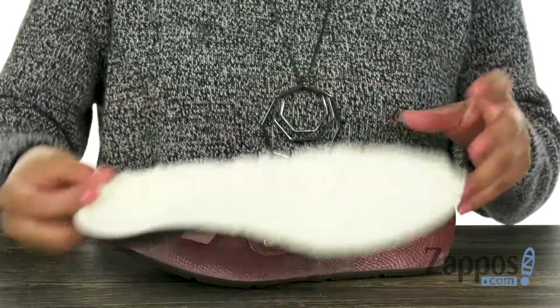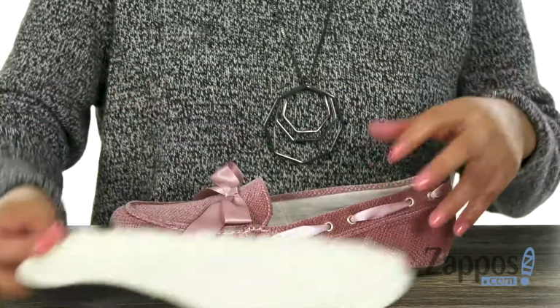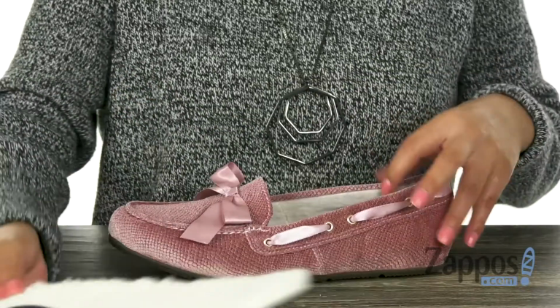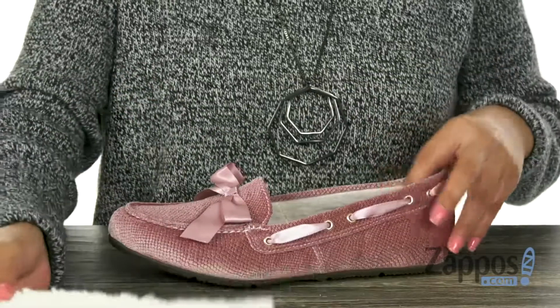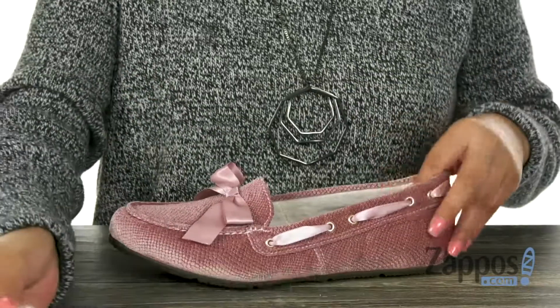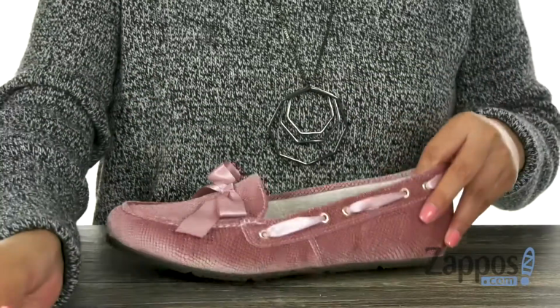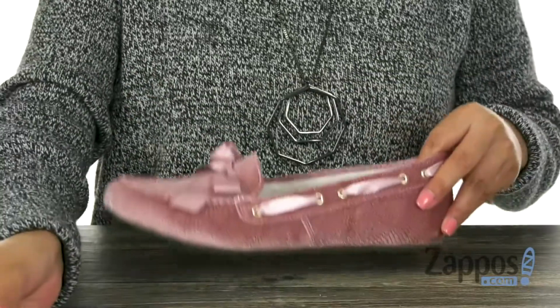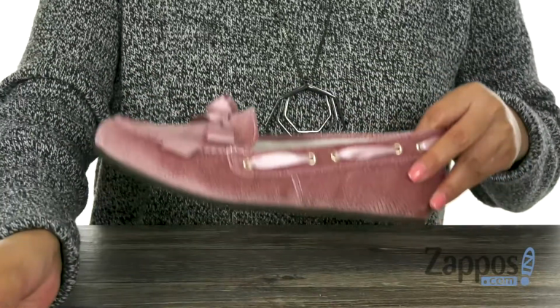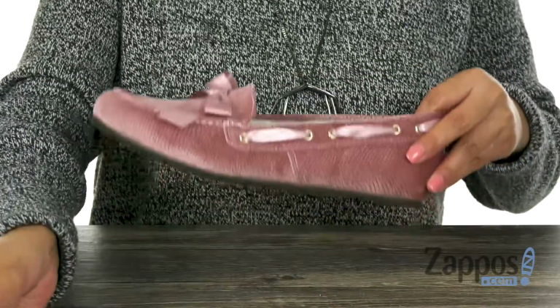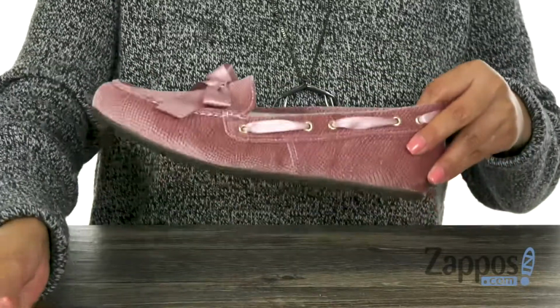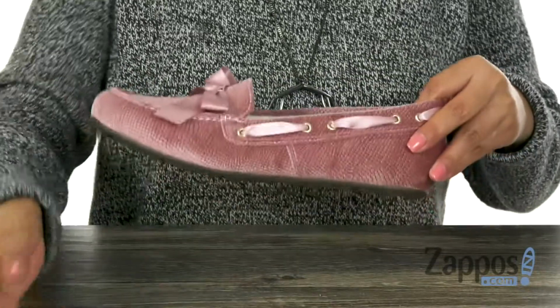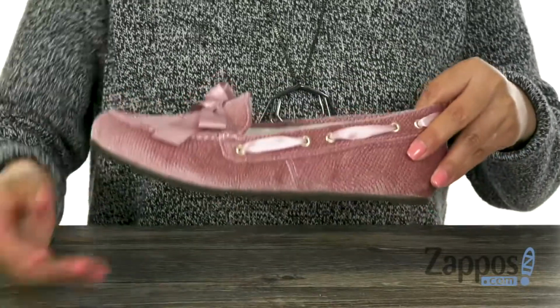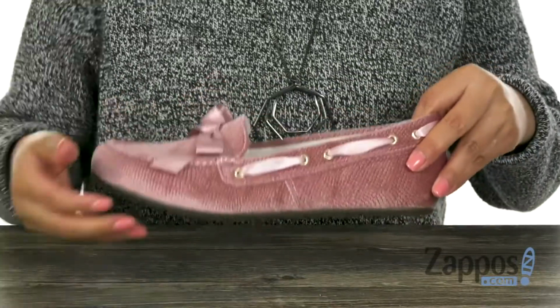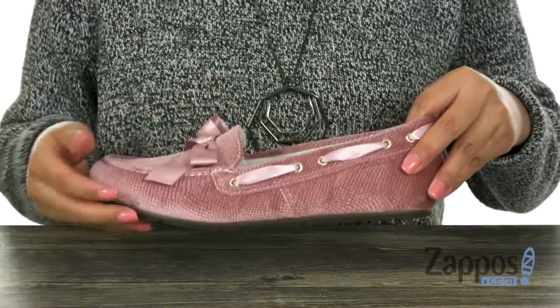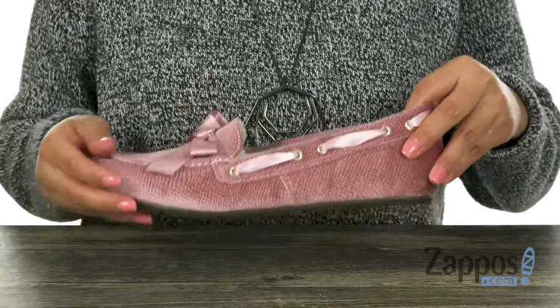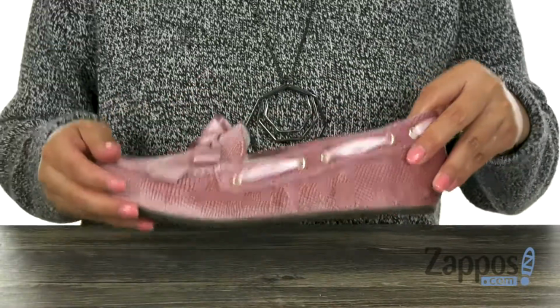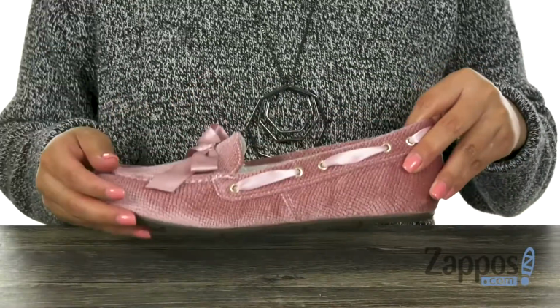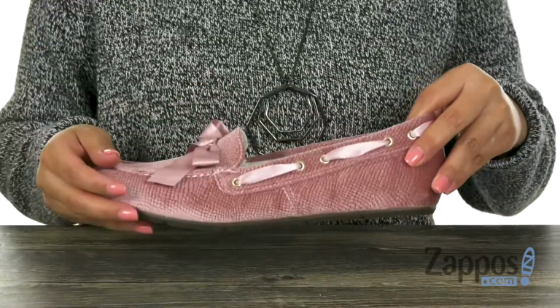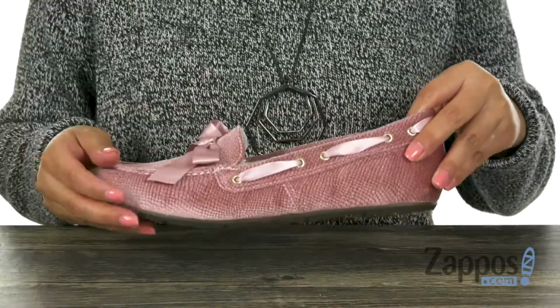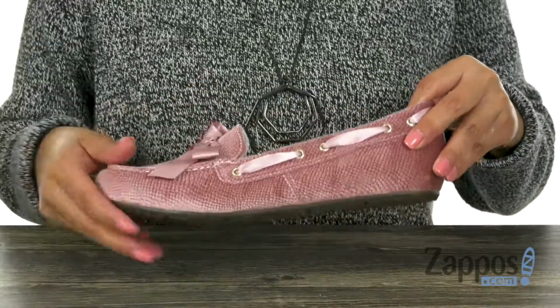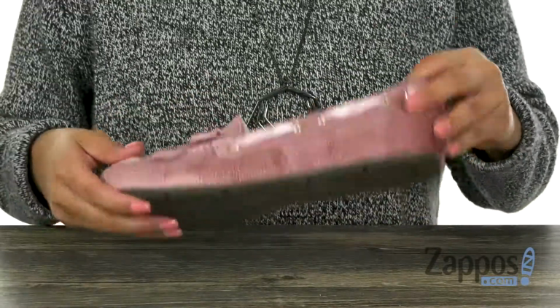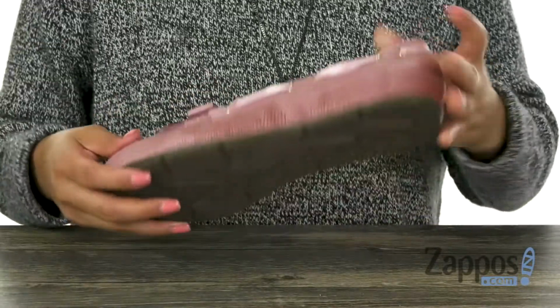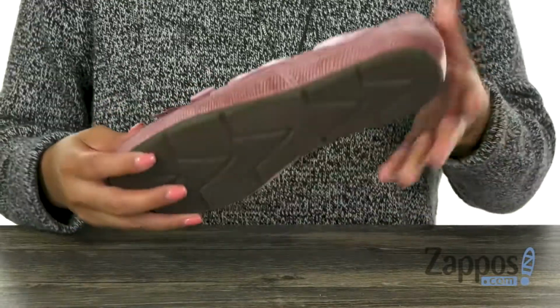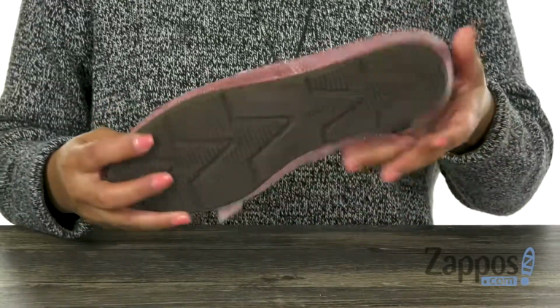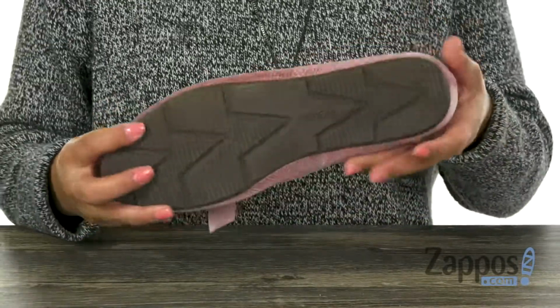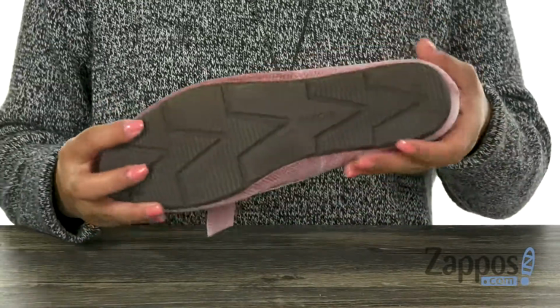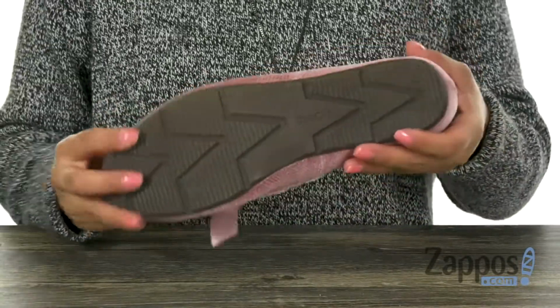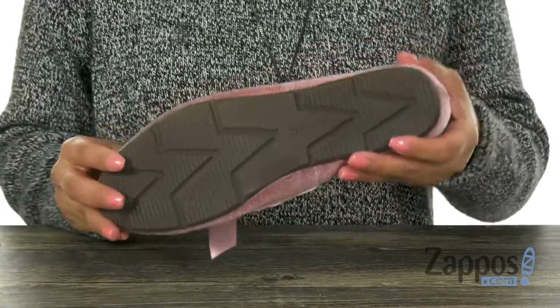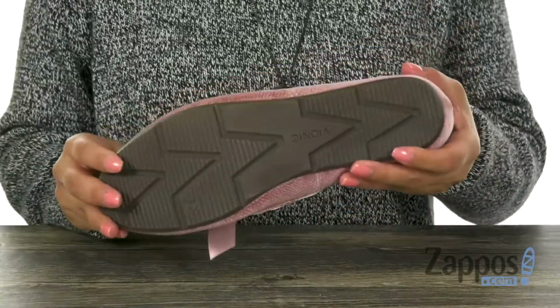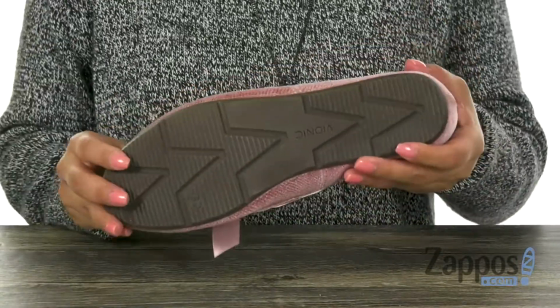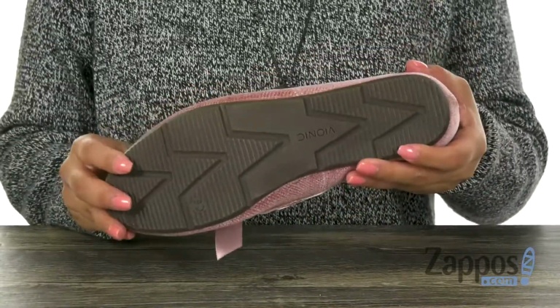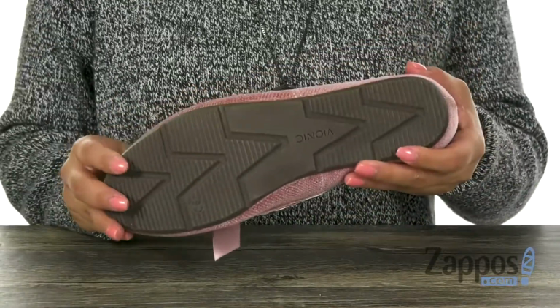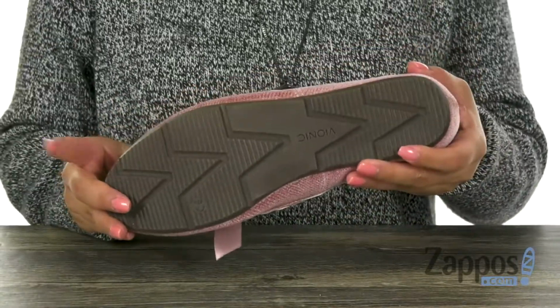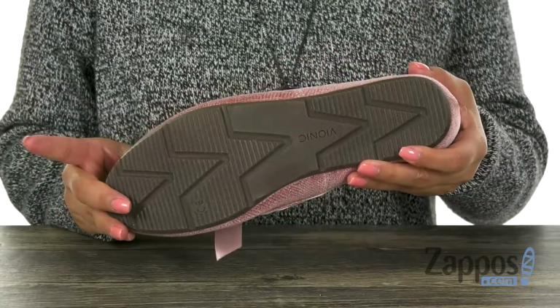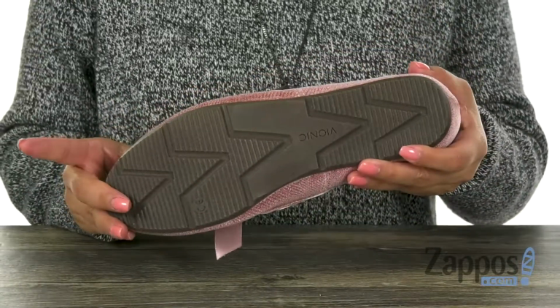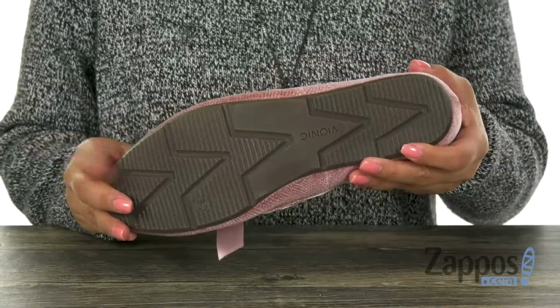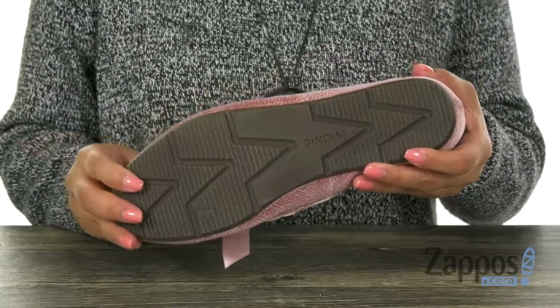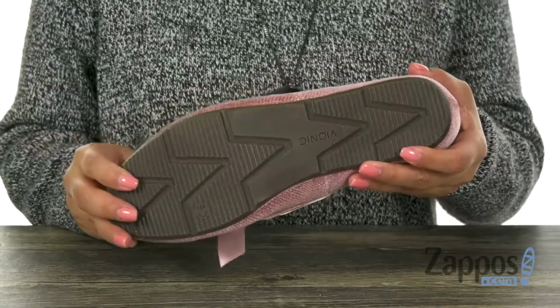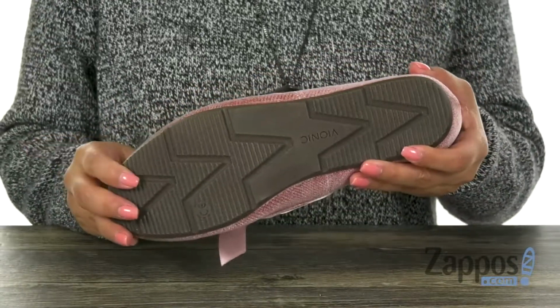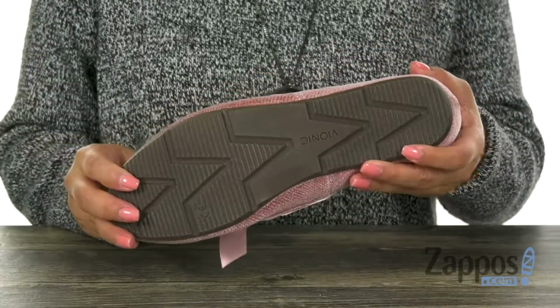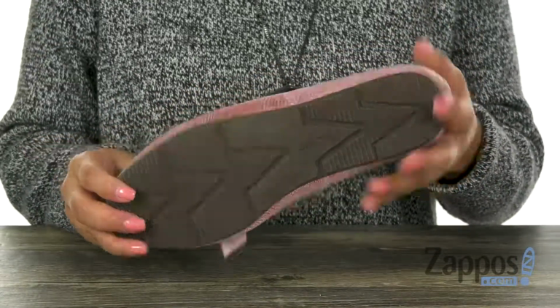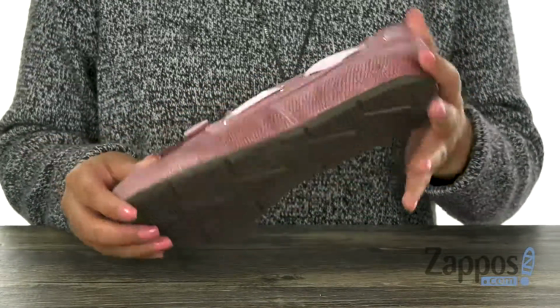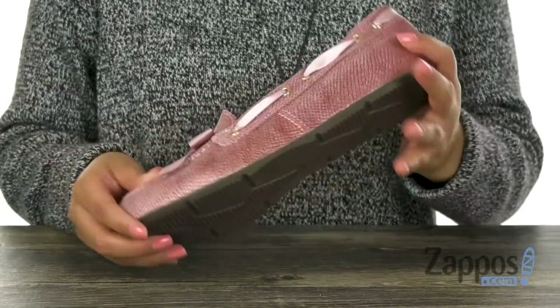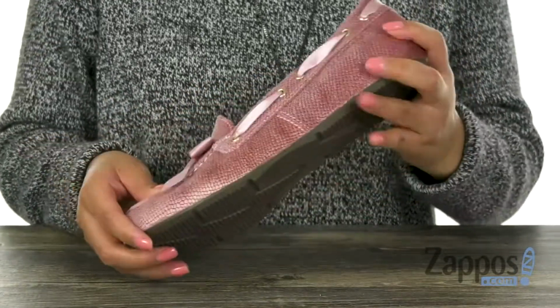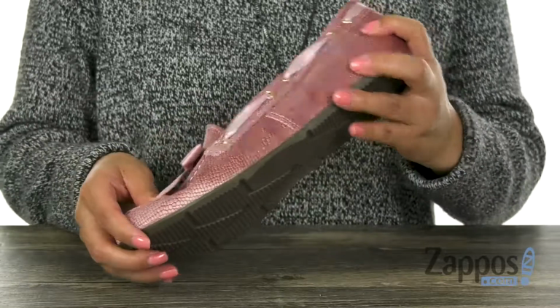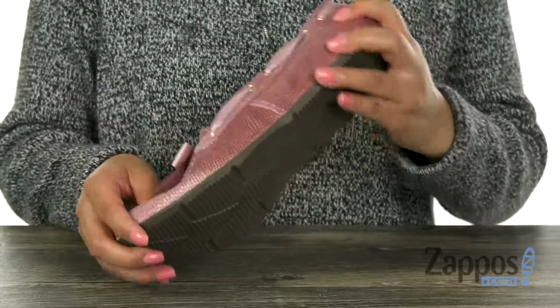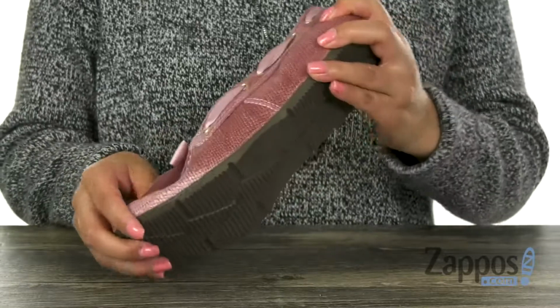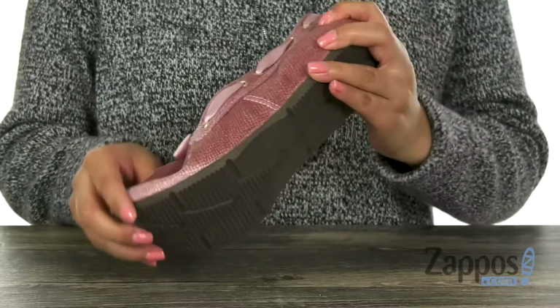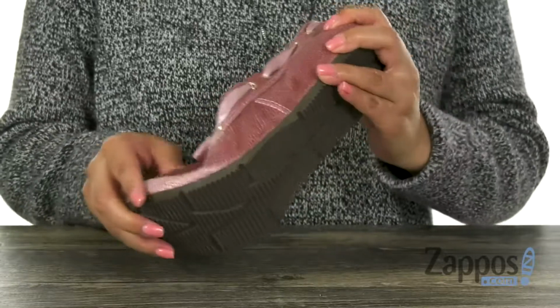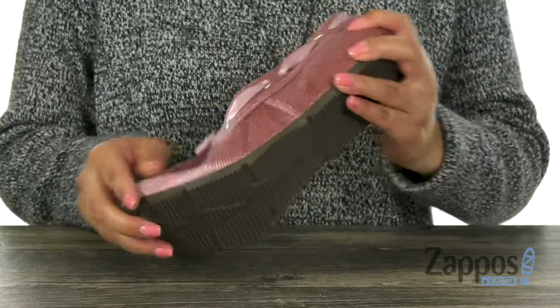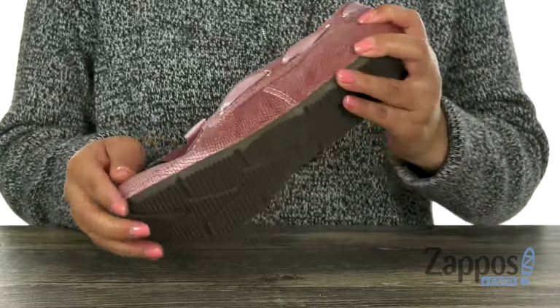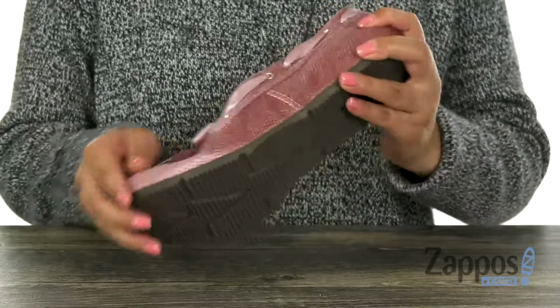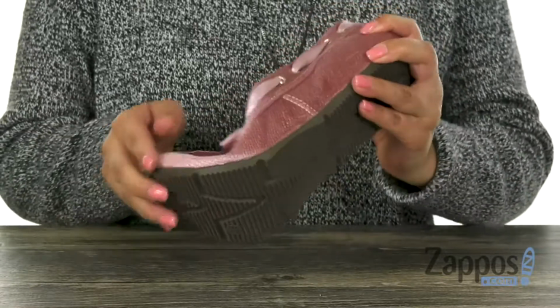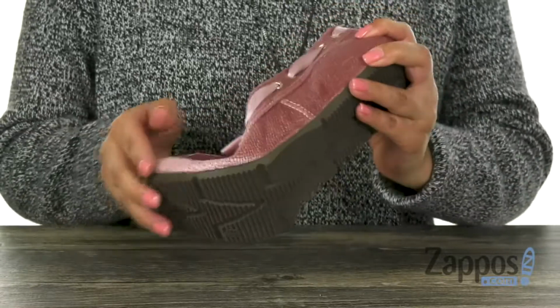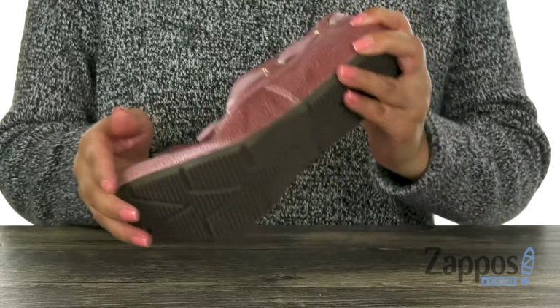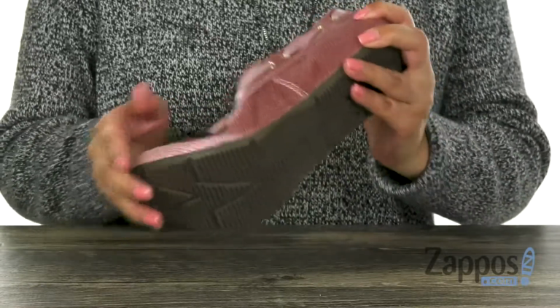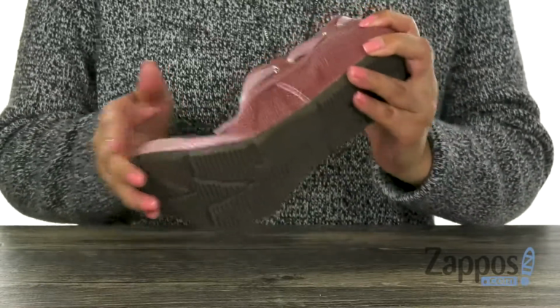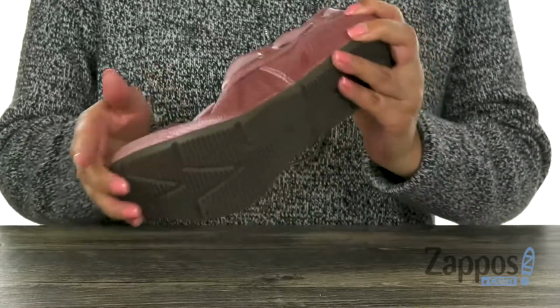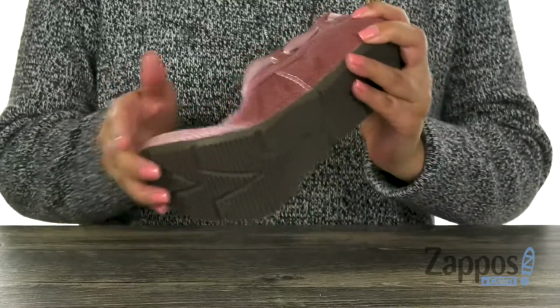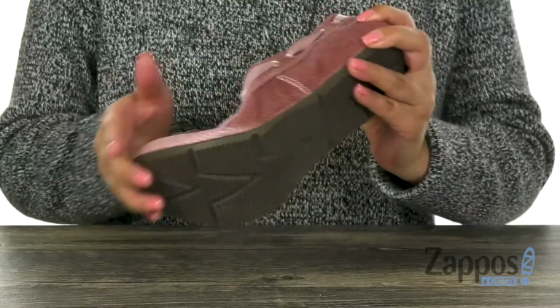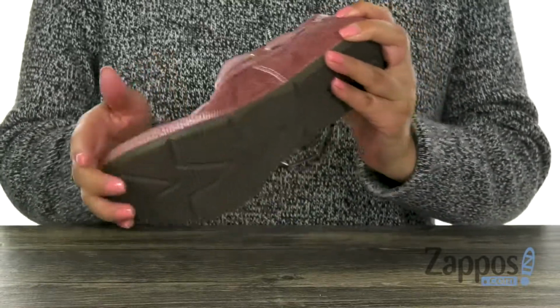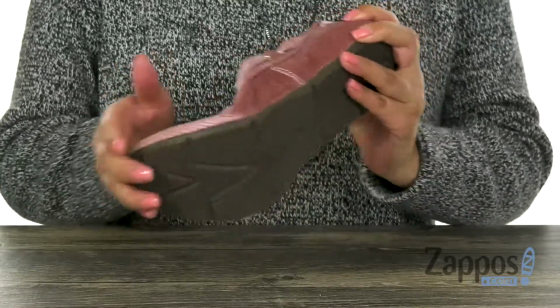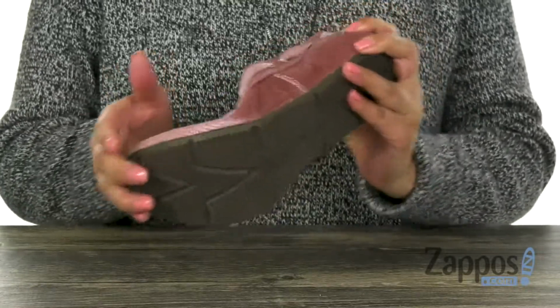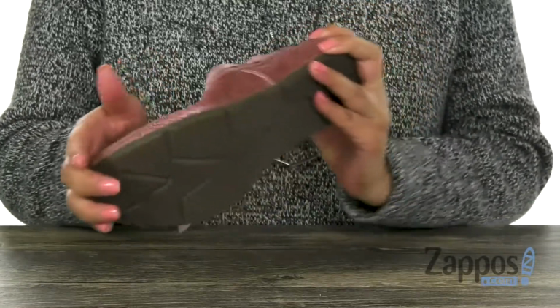You can also add your own custom orthotics if you like. Lastly, at the bottom, there's a lightweight and flexible rubber outsole.